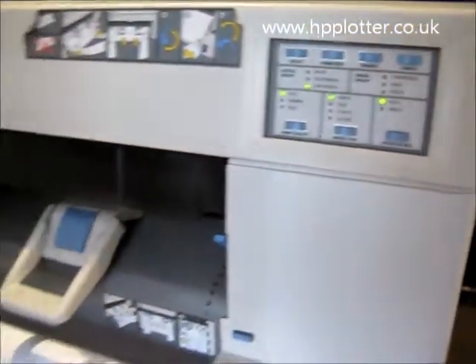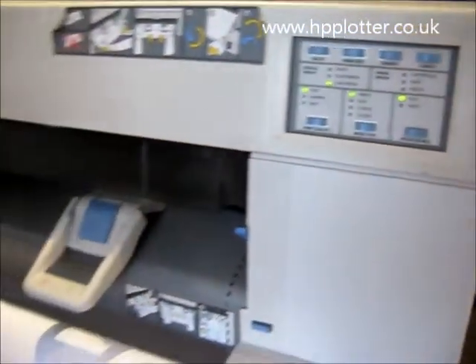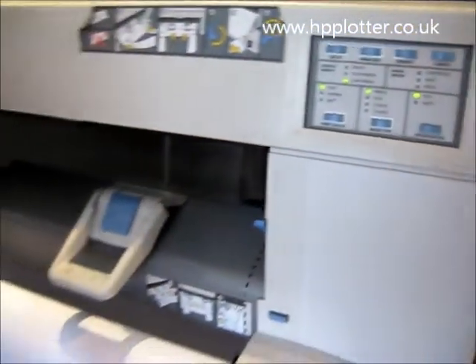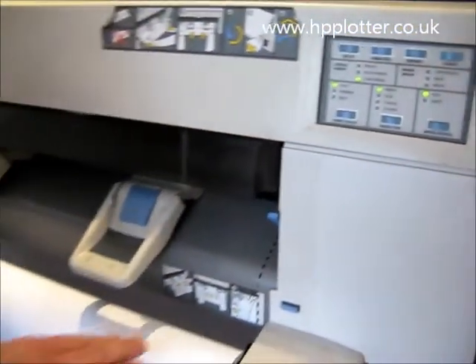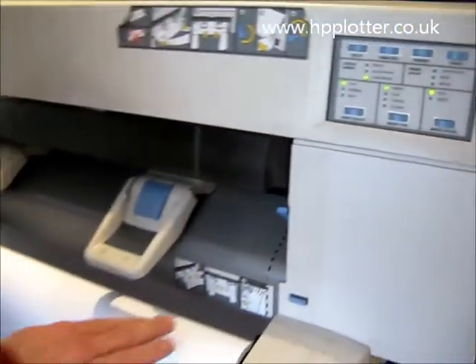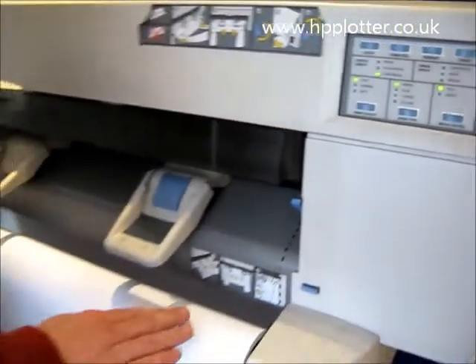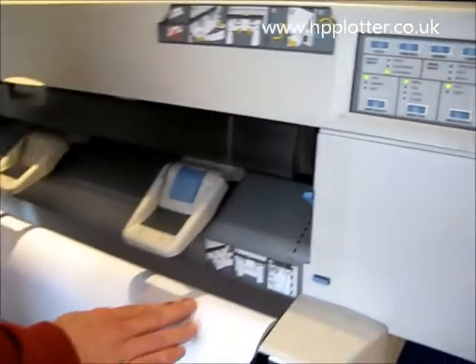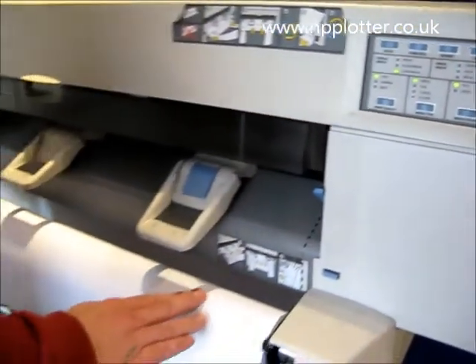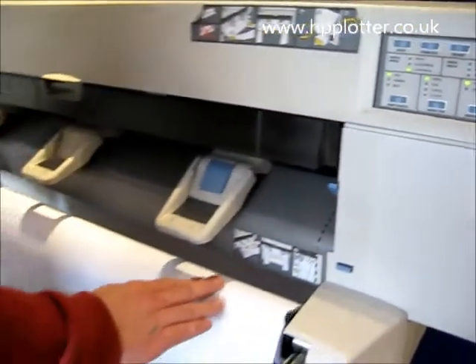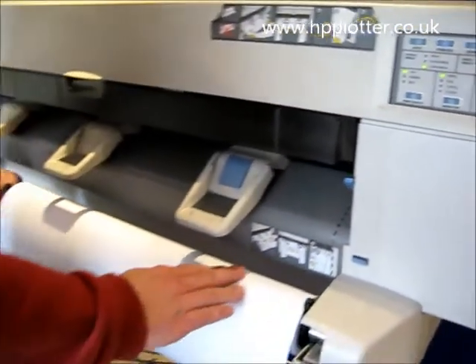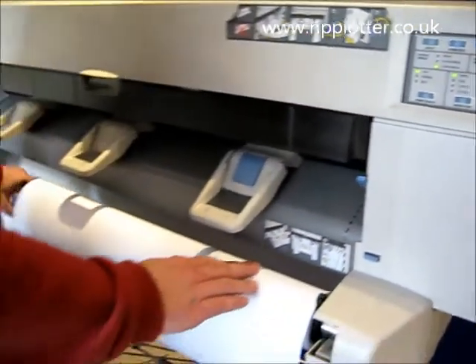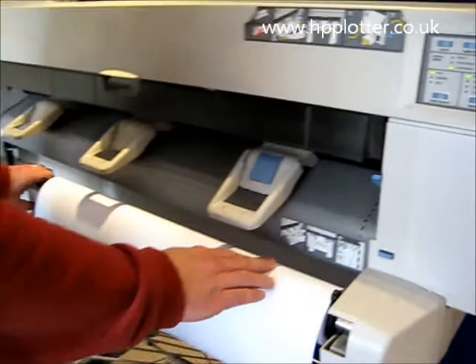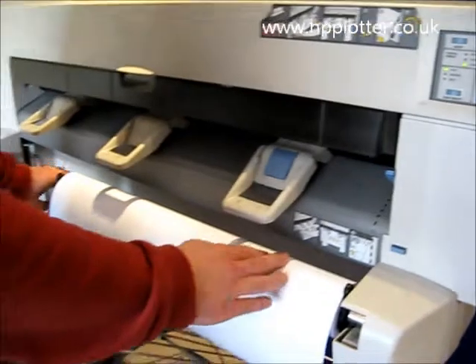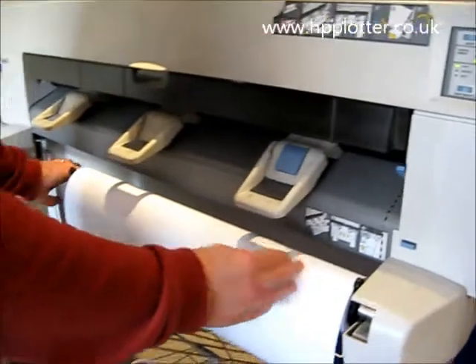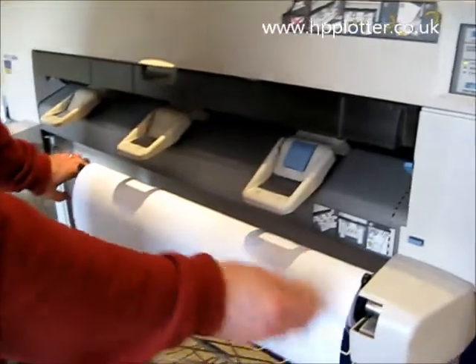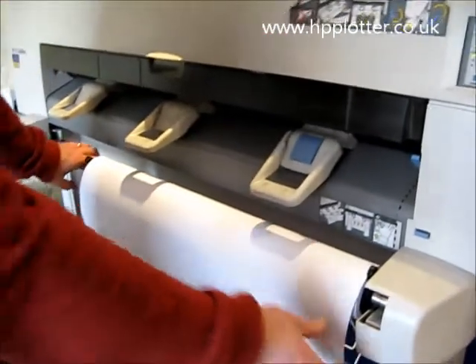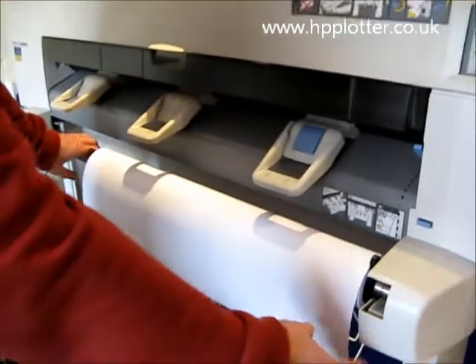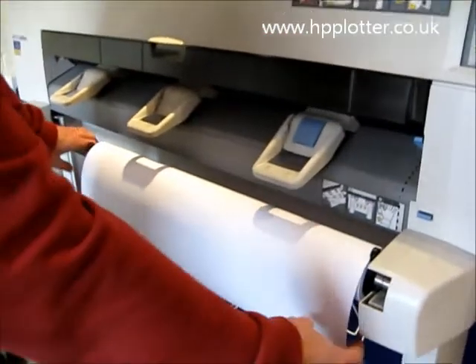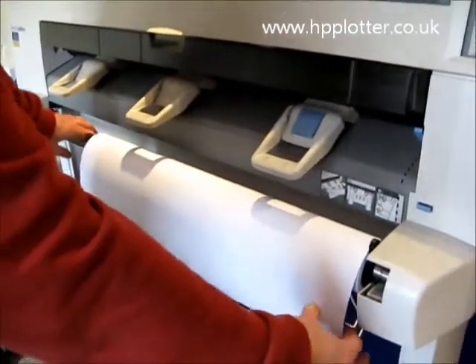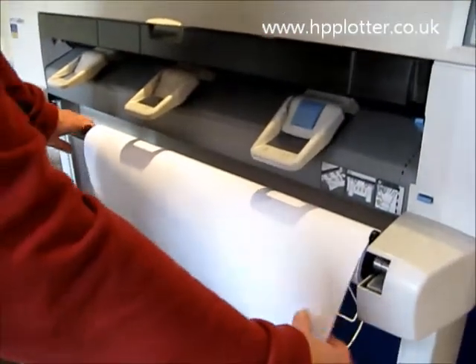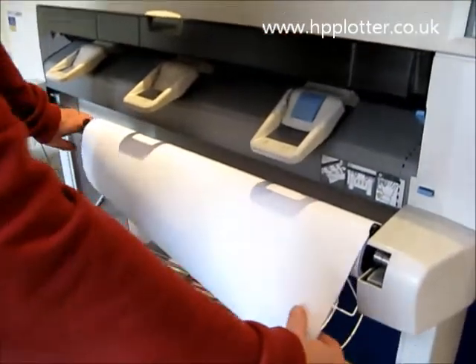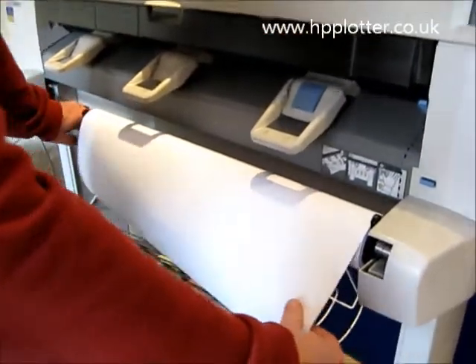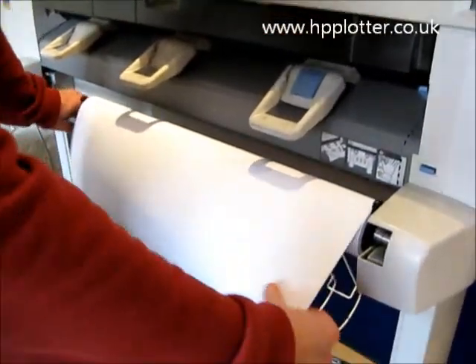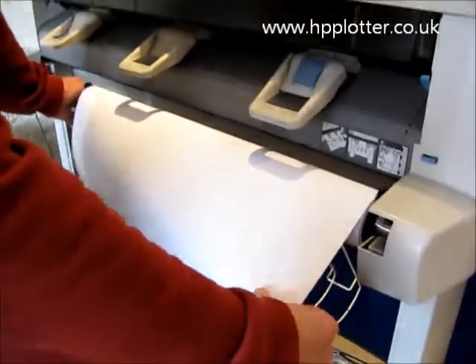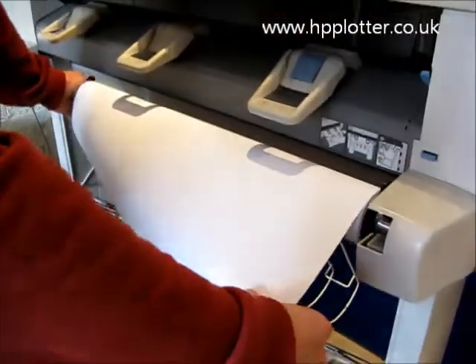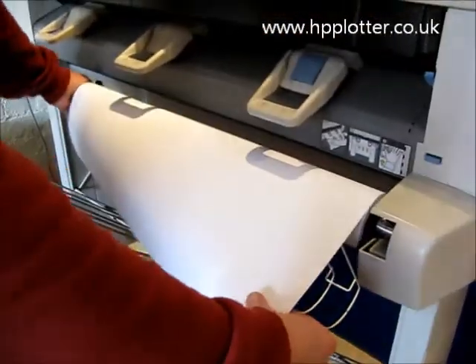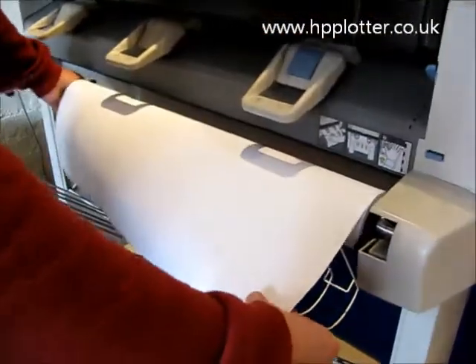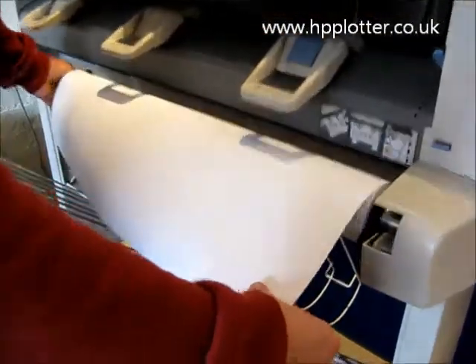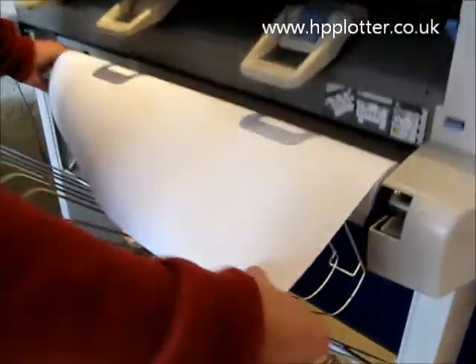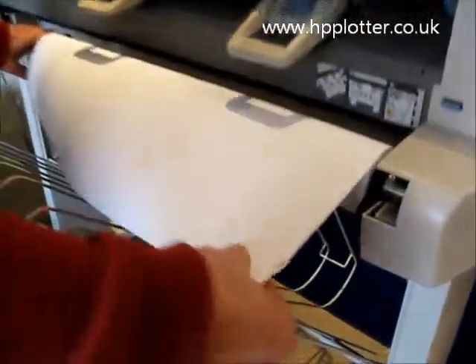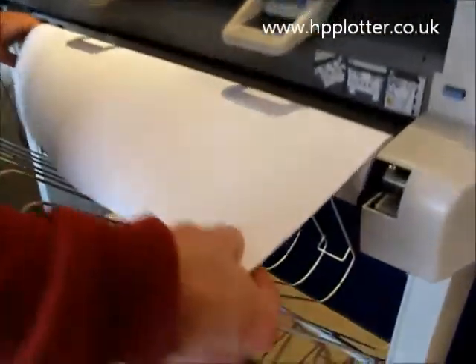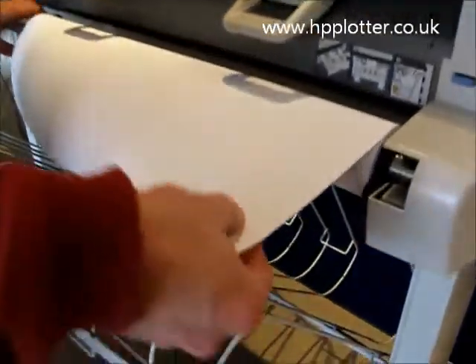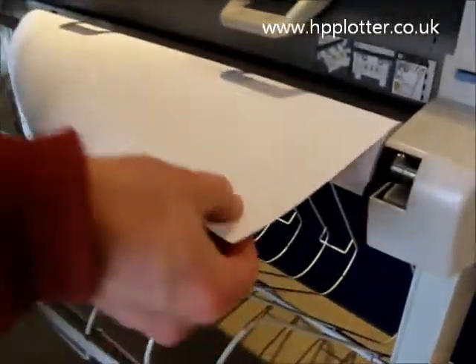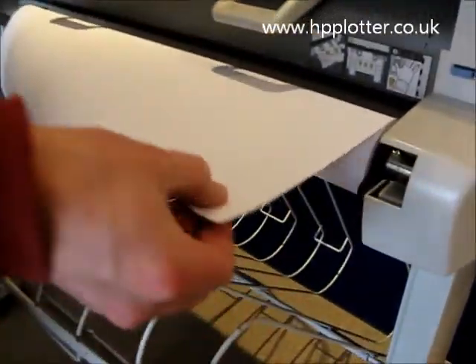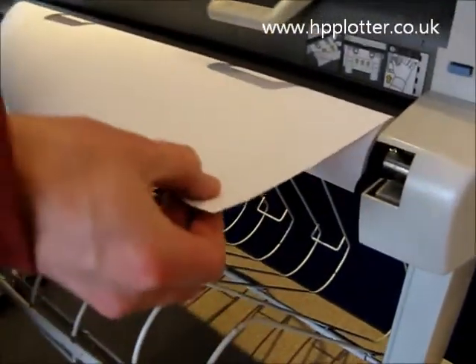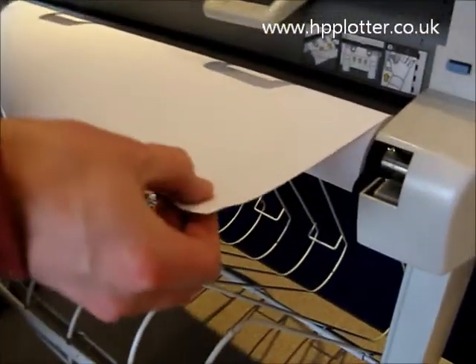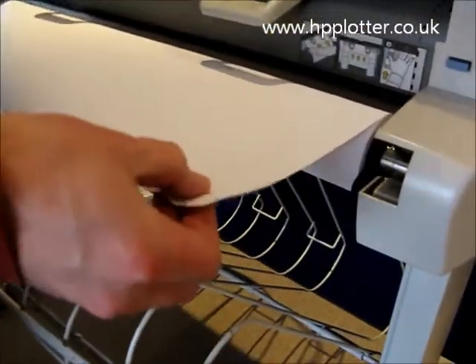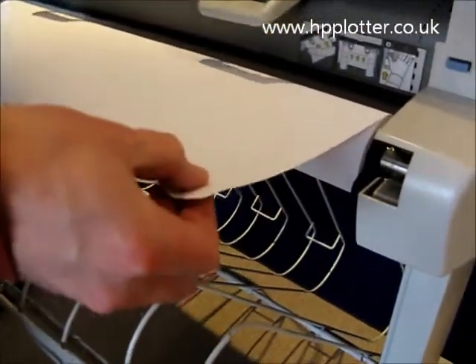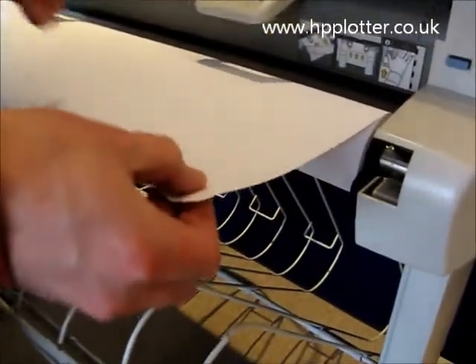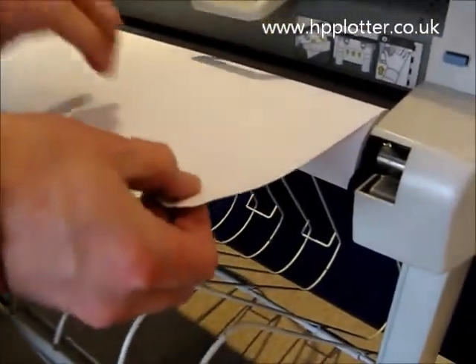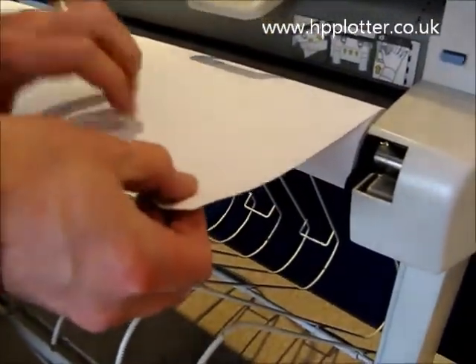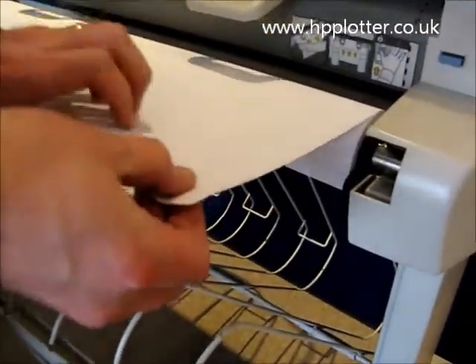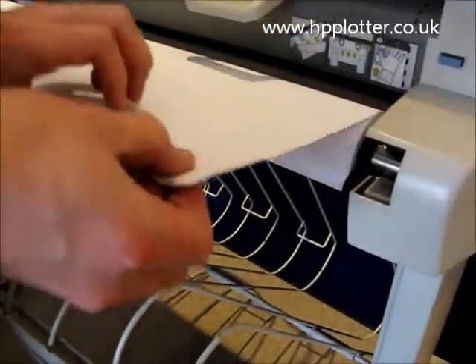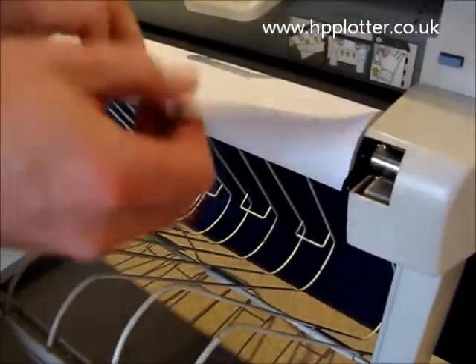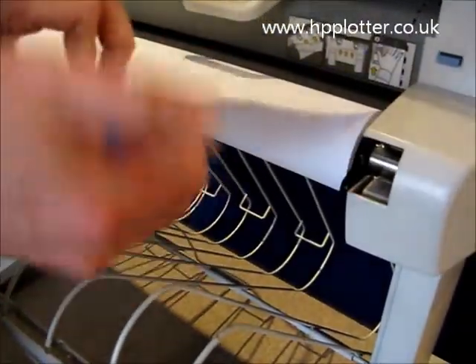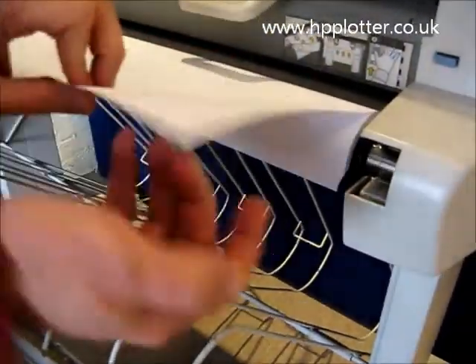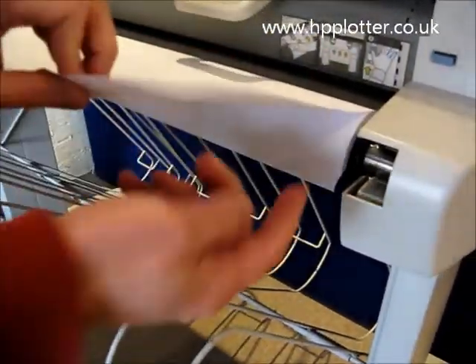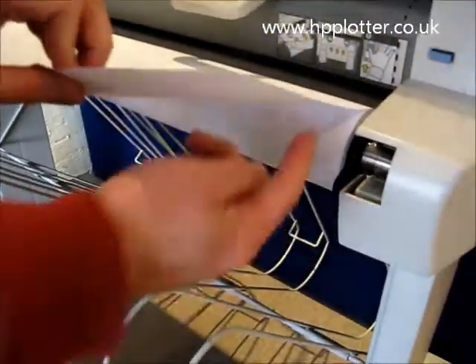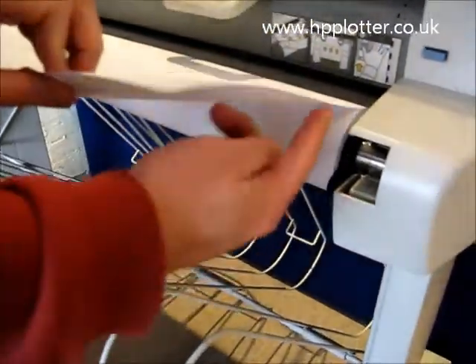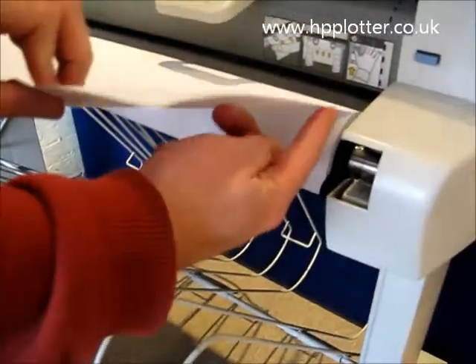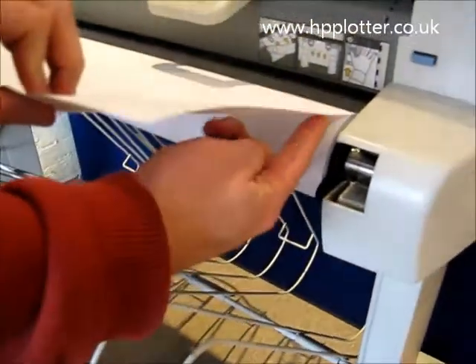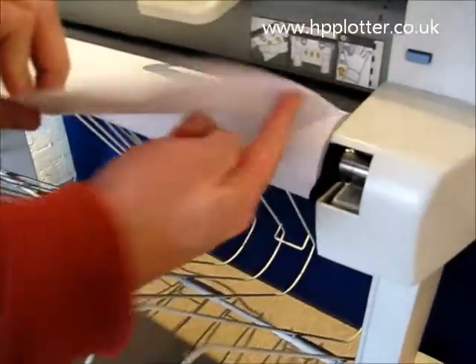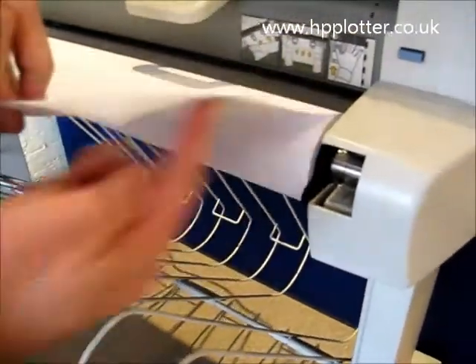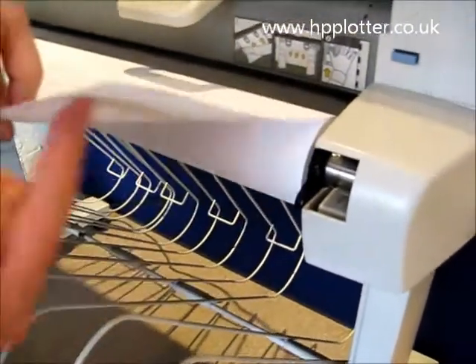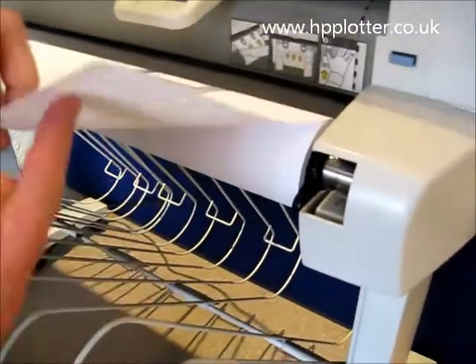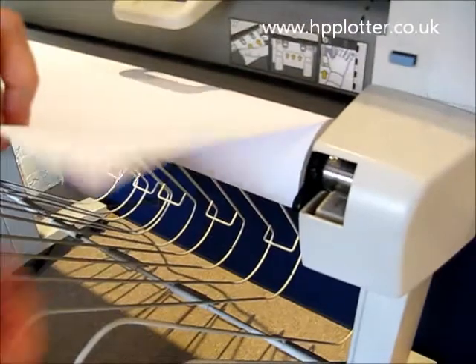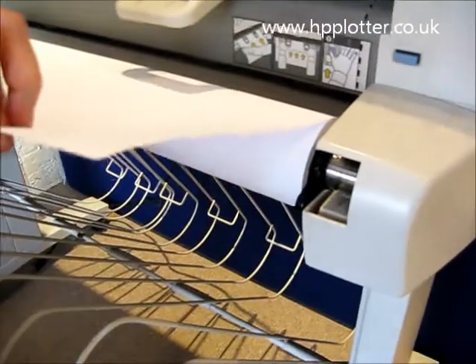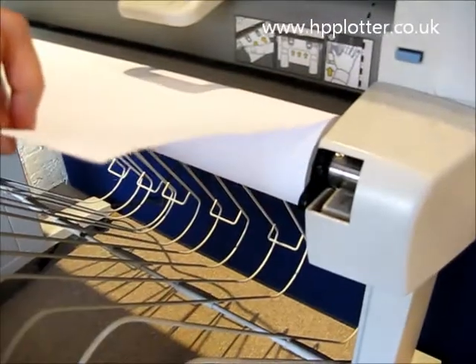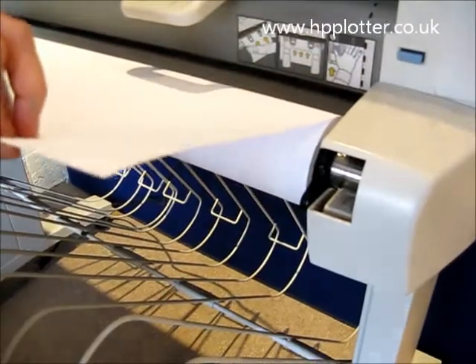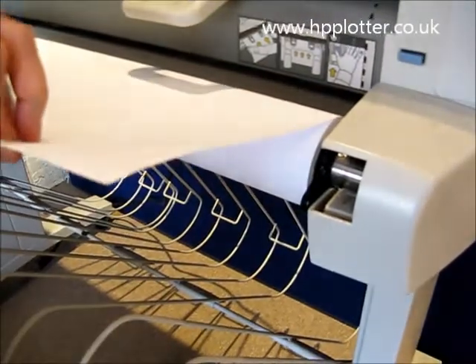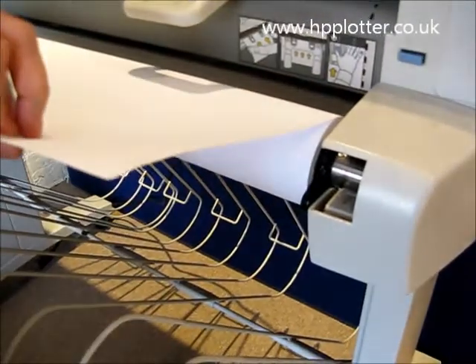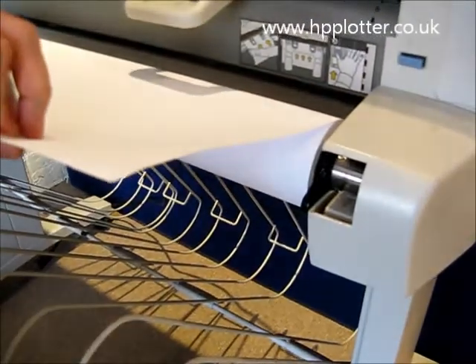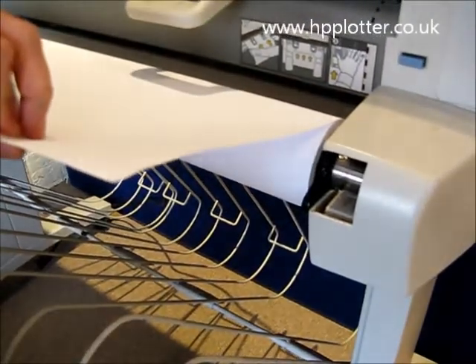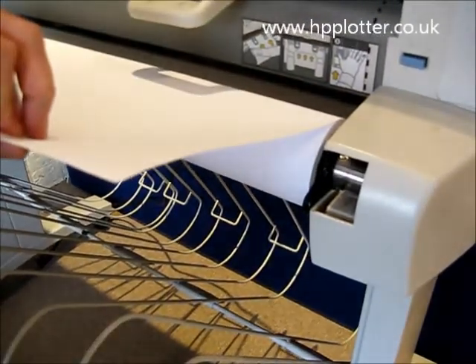Next thing, make sure your roll of paper is on the spindle, so it's coming off the top towards you like that.